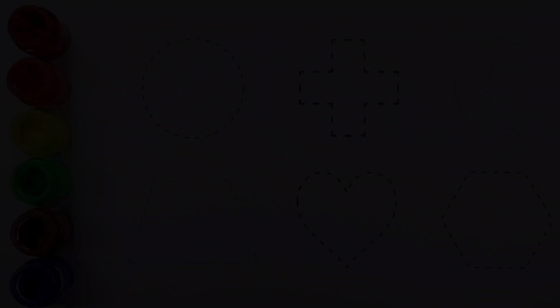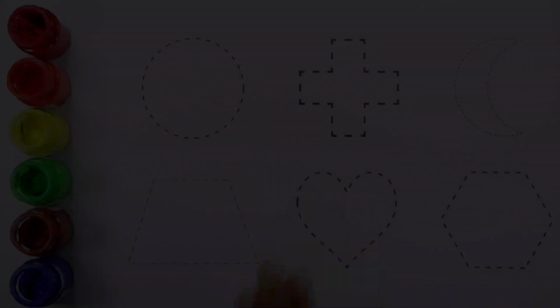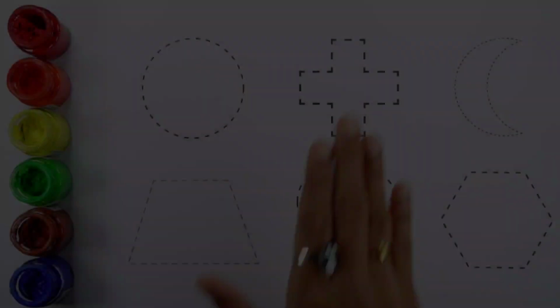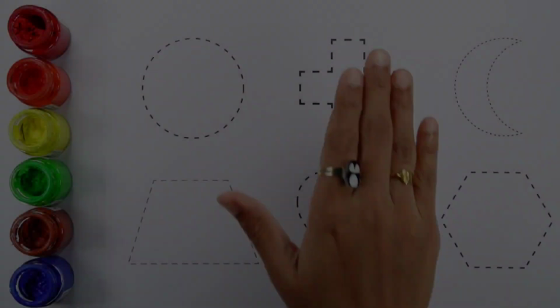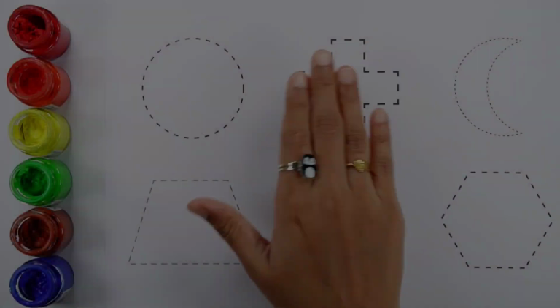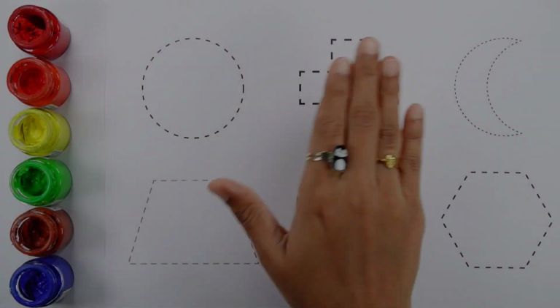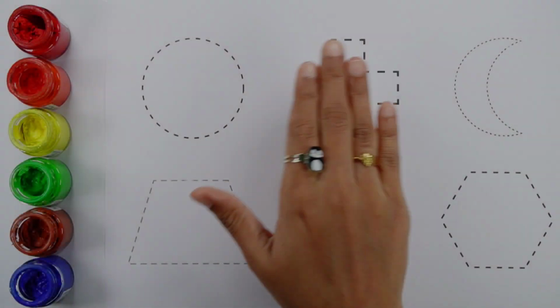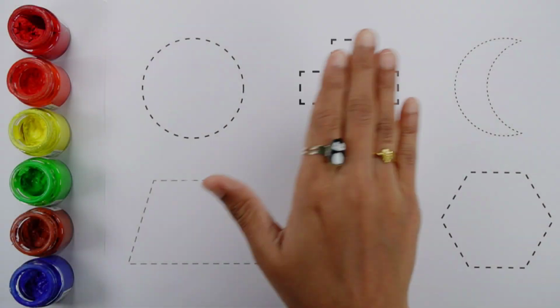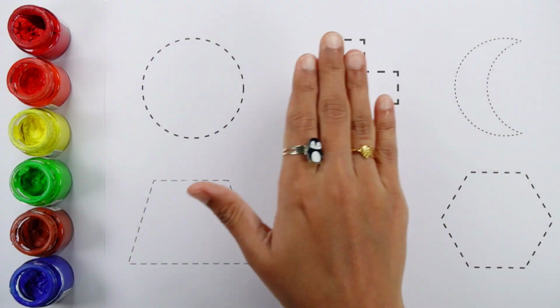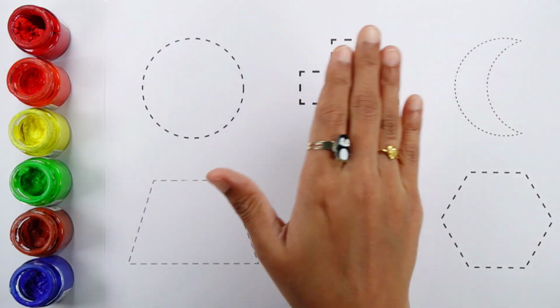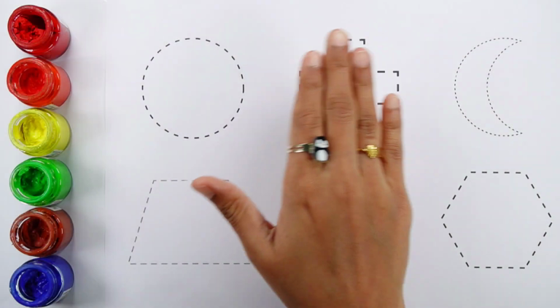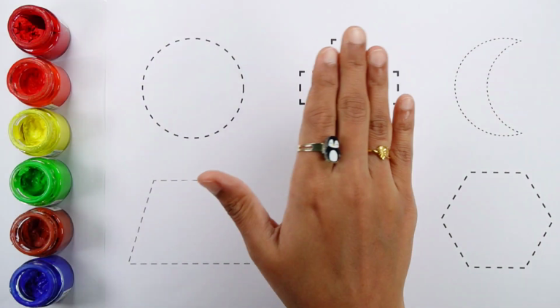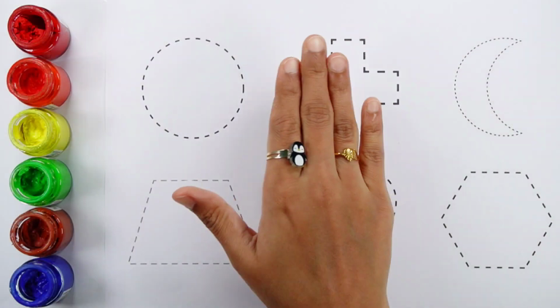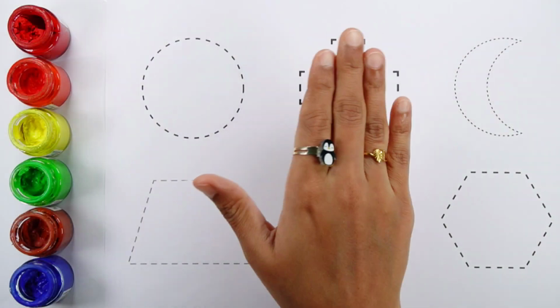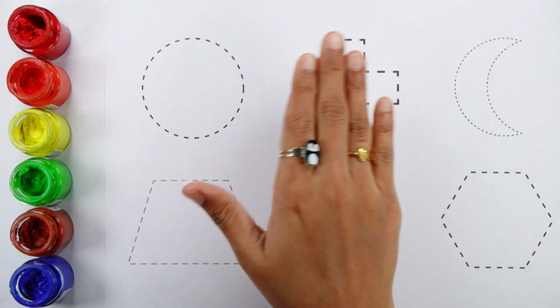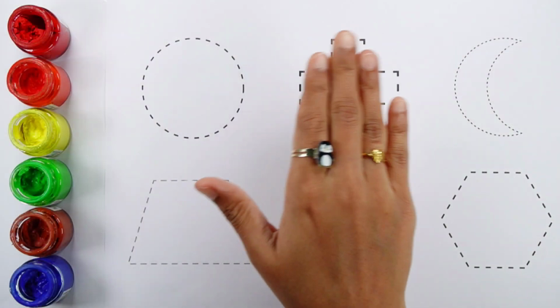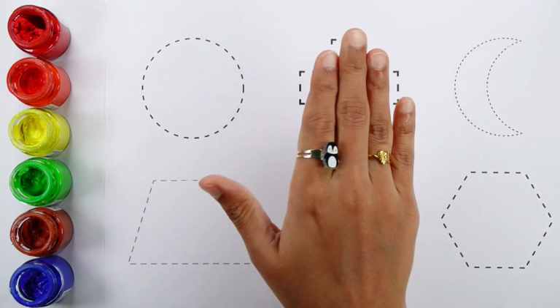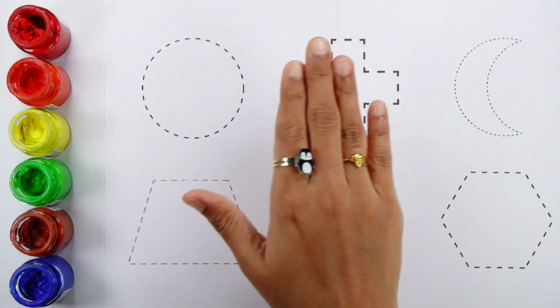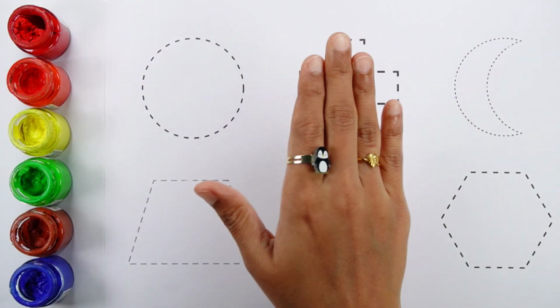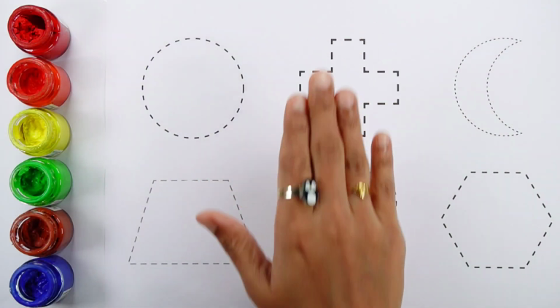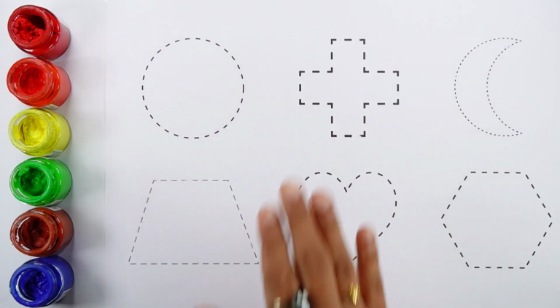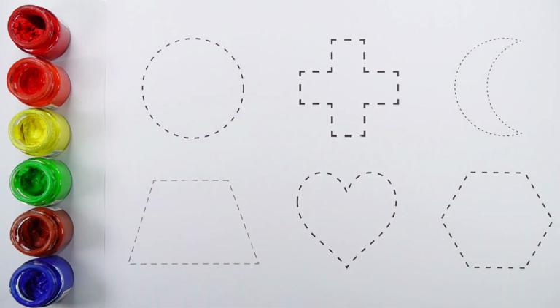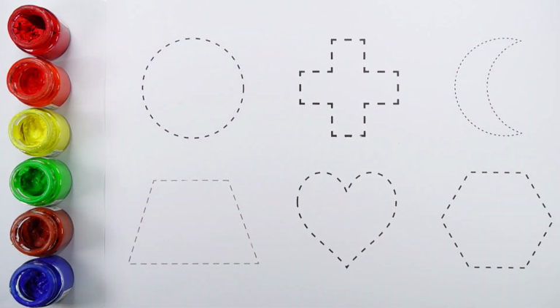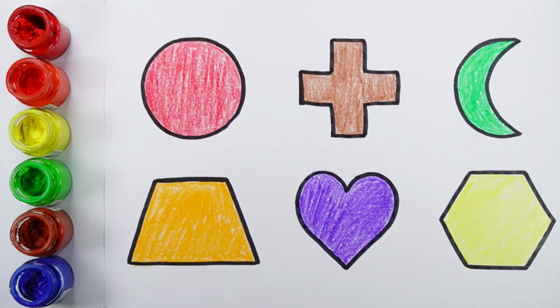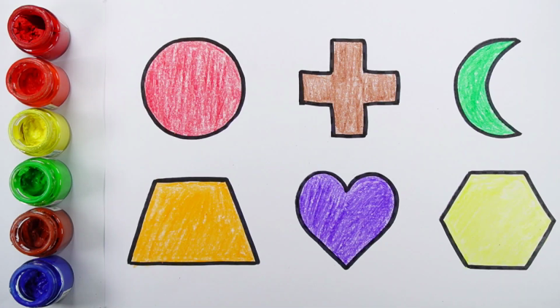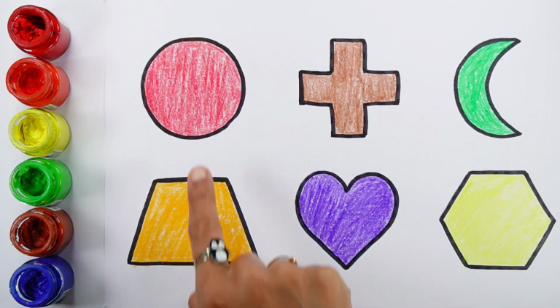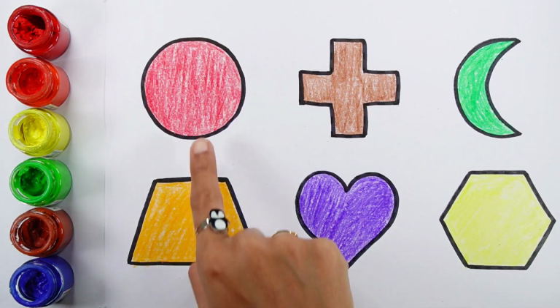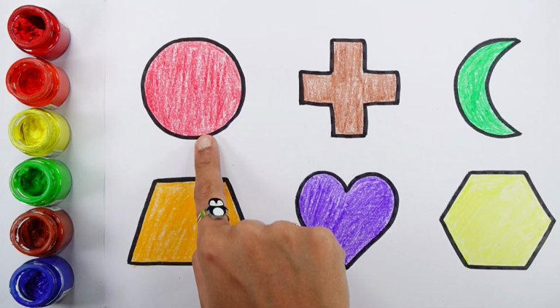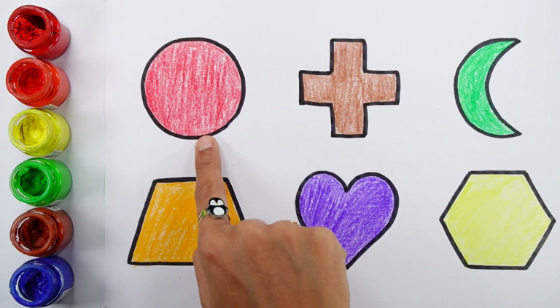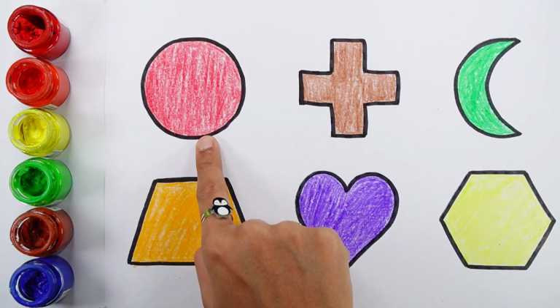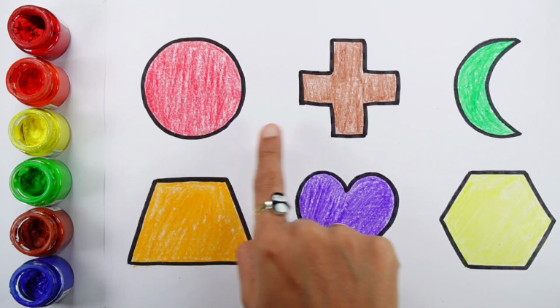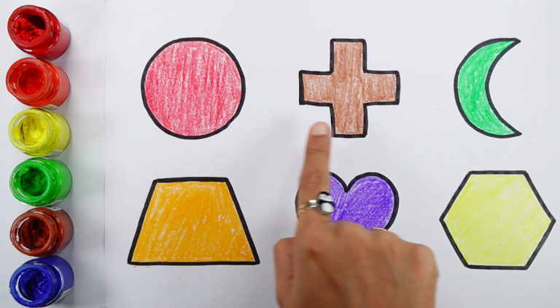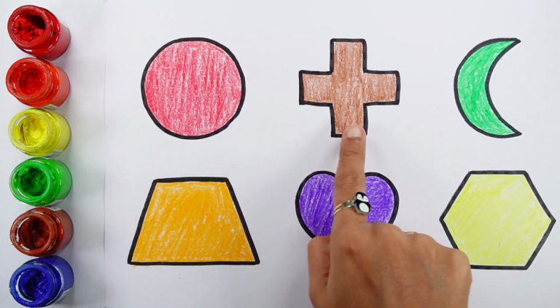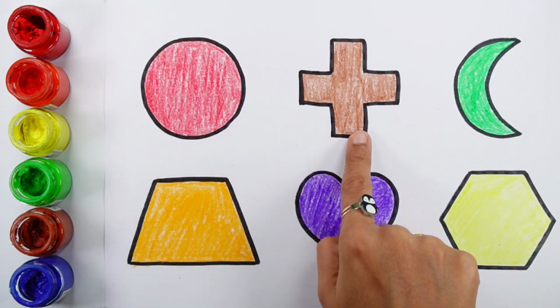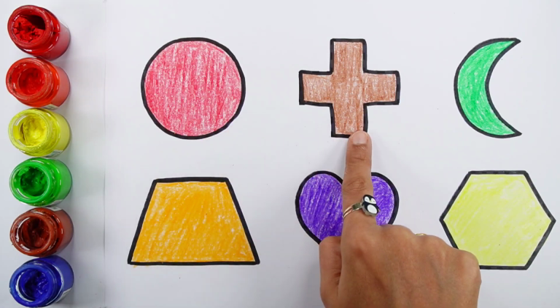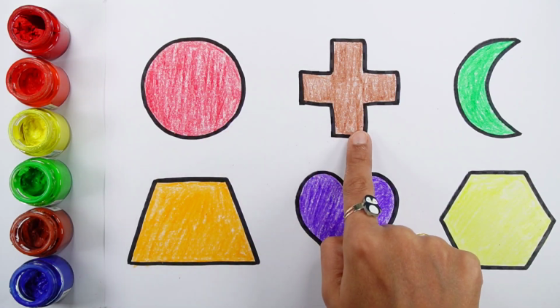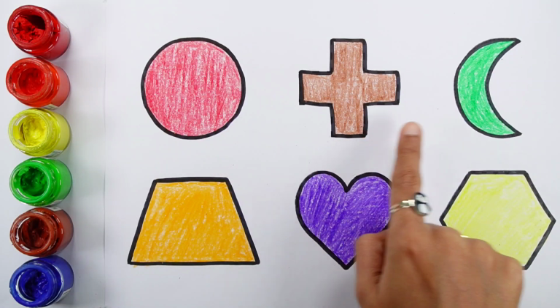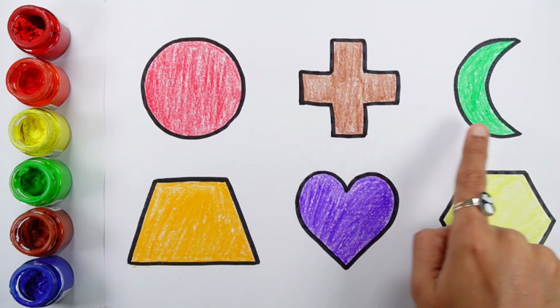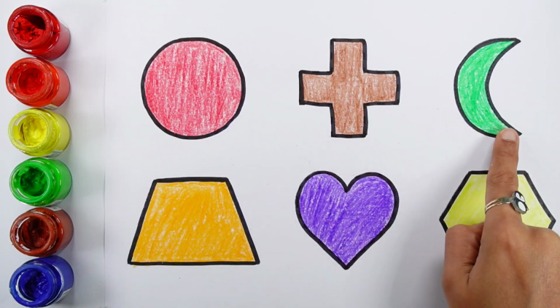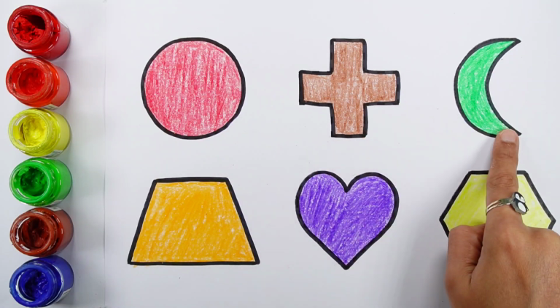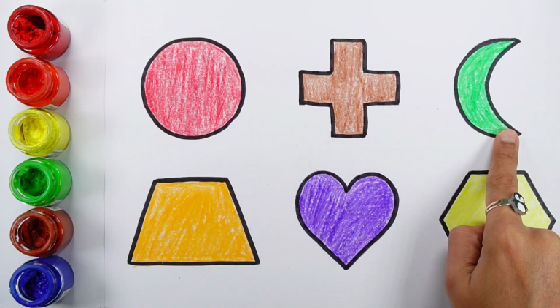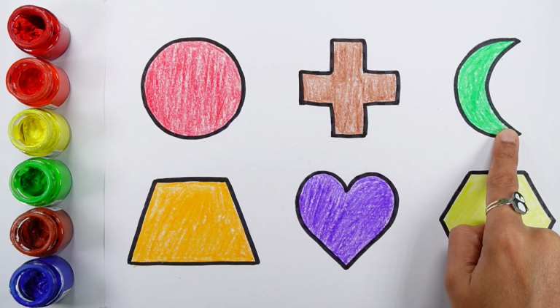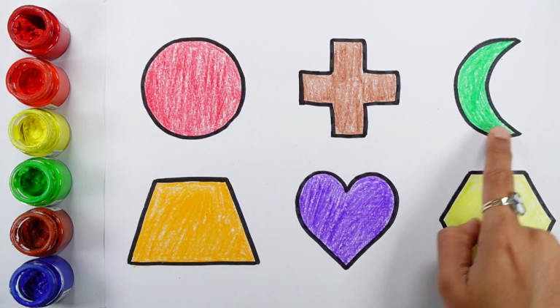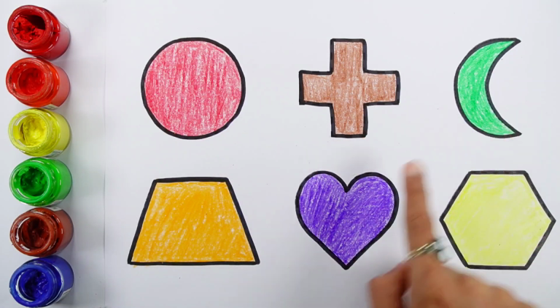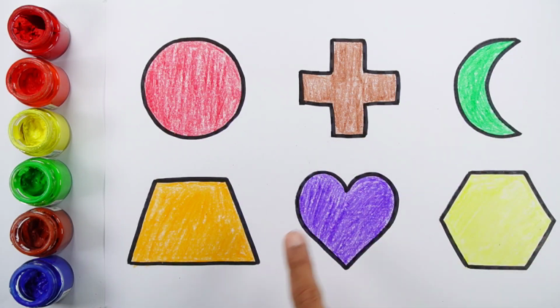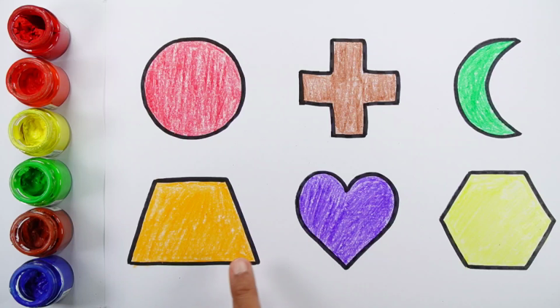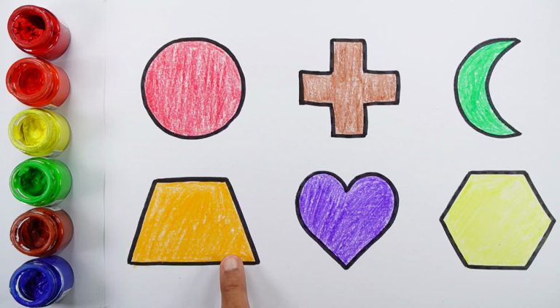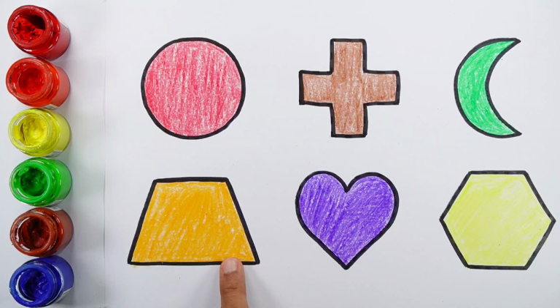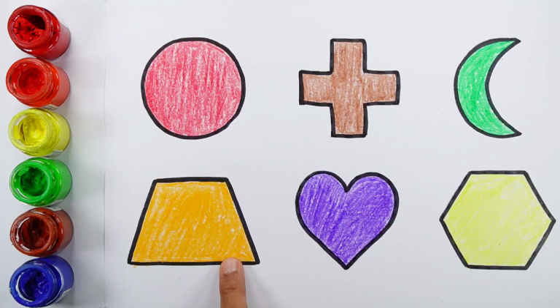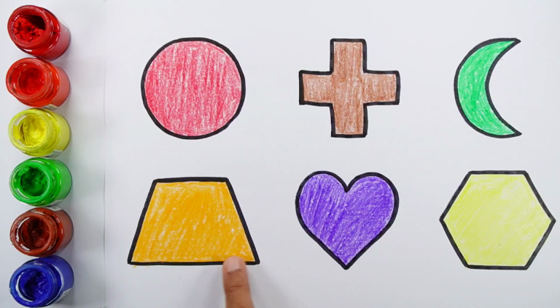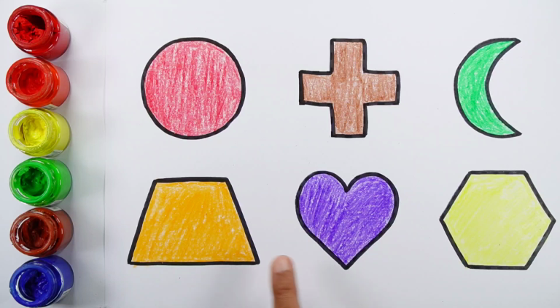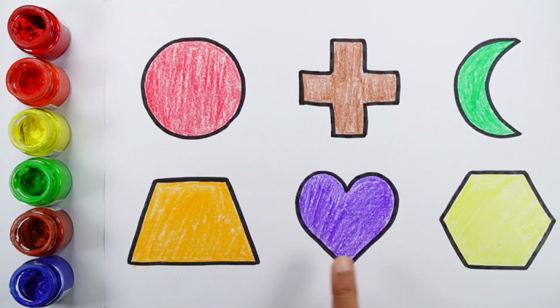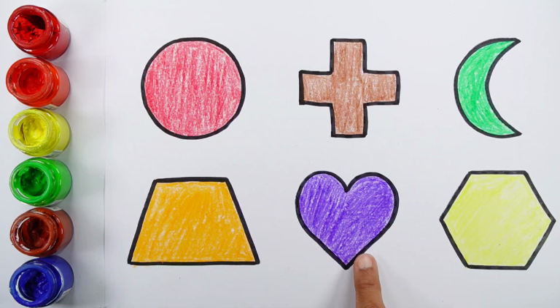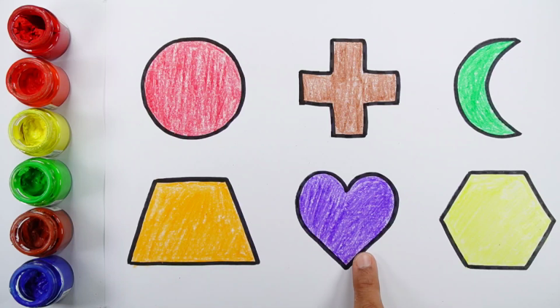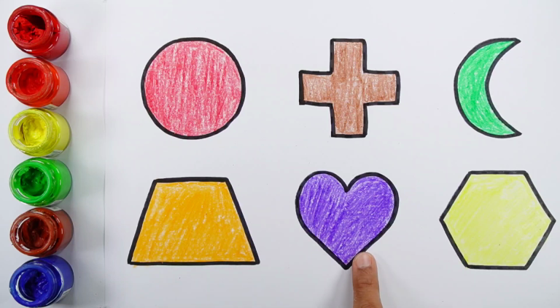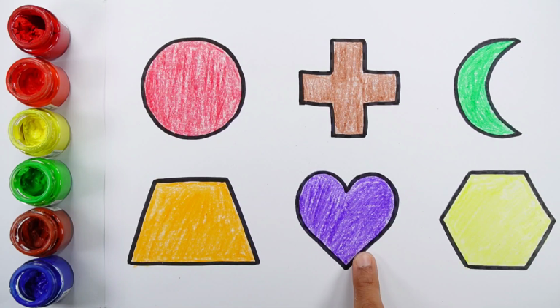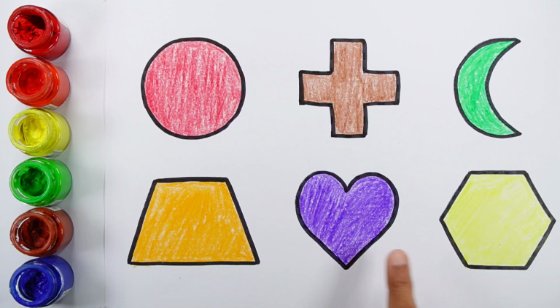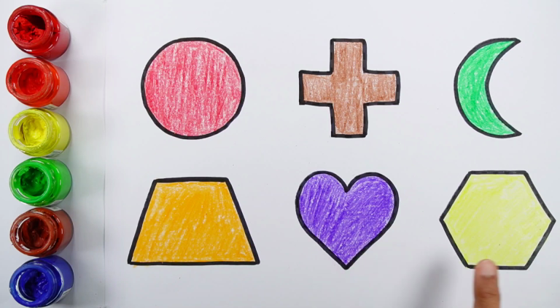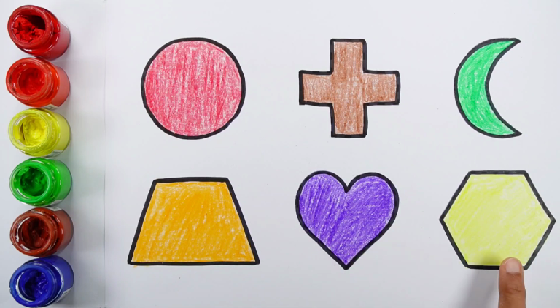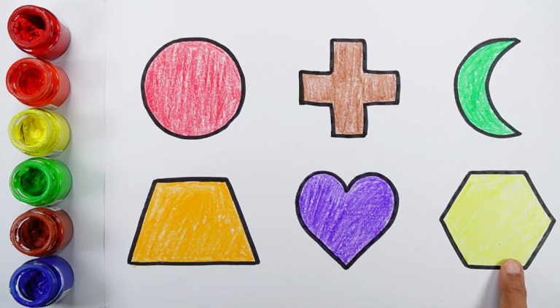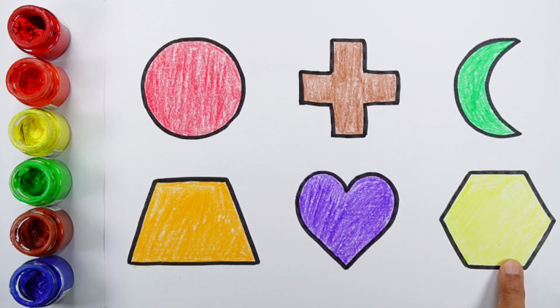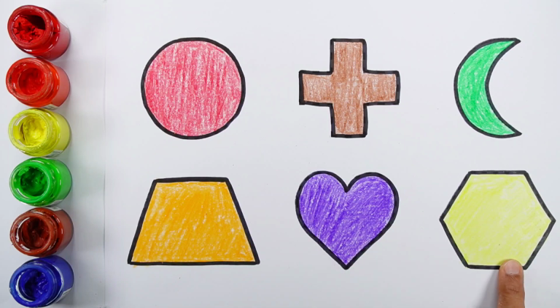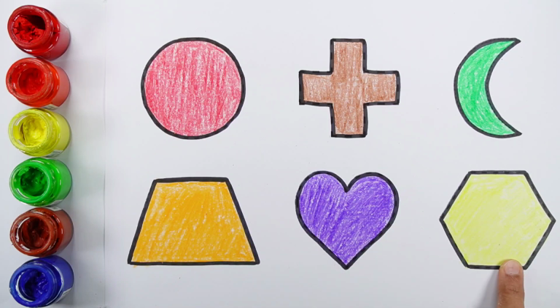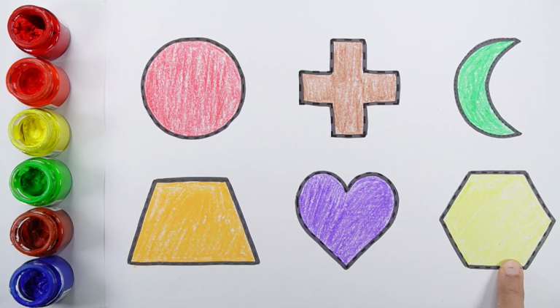Circle. Cross. Crescent. Trapezoid. Heart. Hexagon.